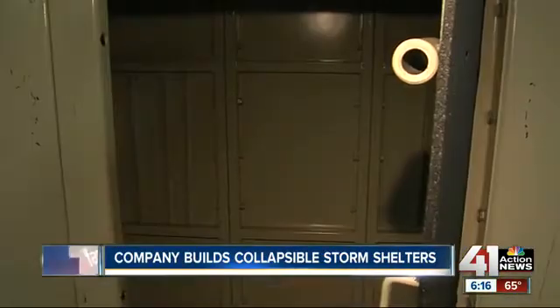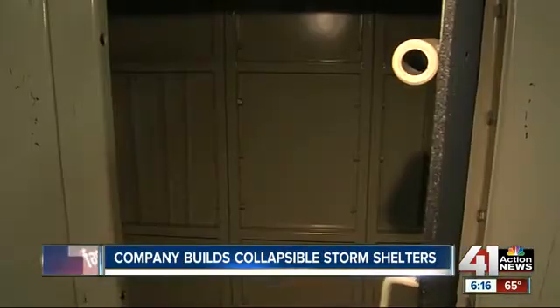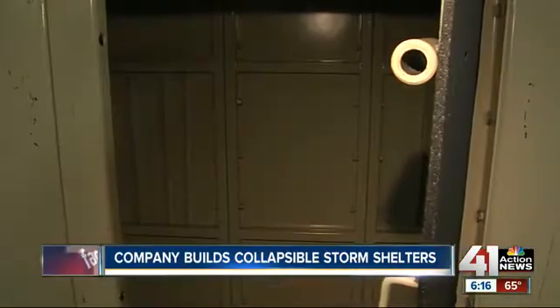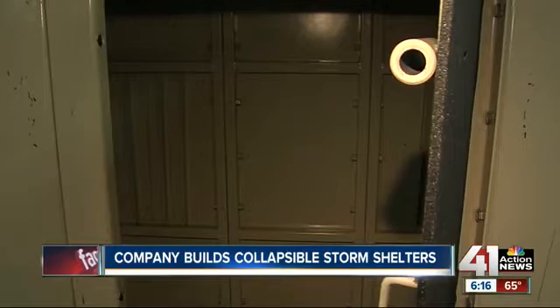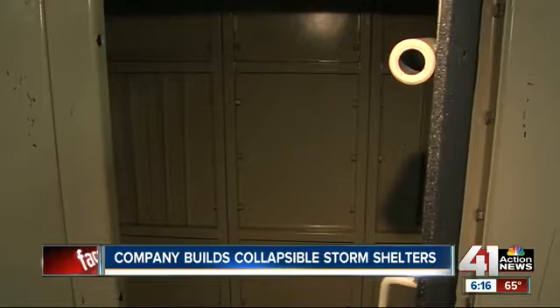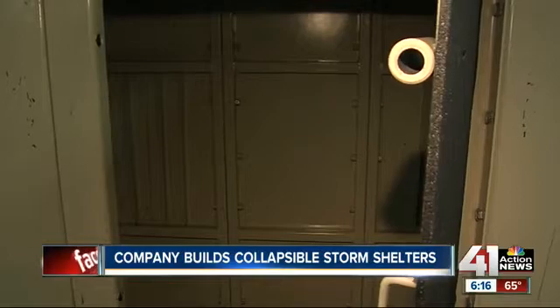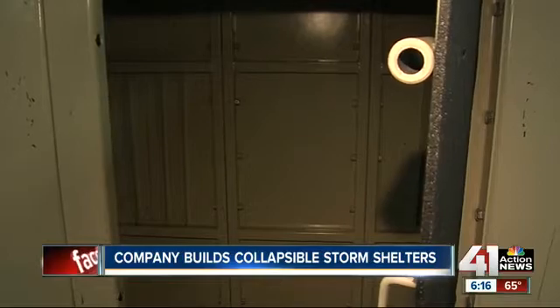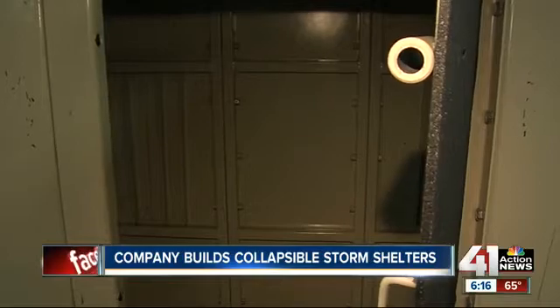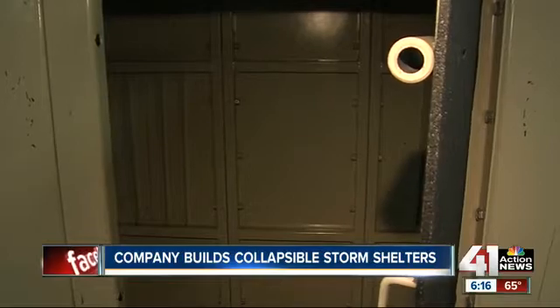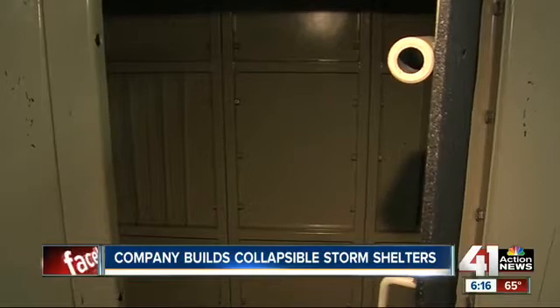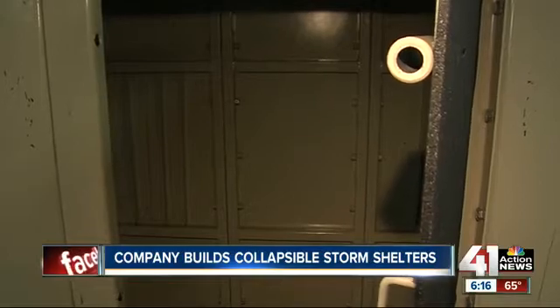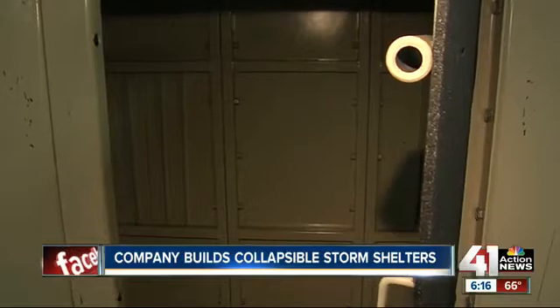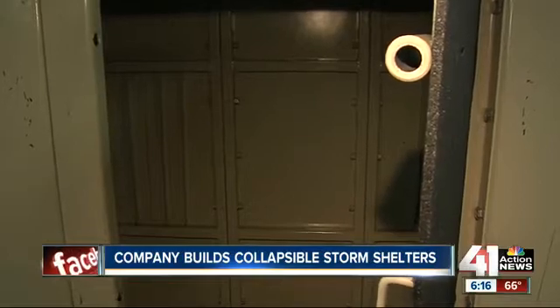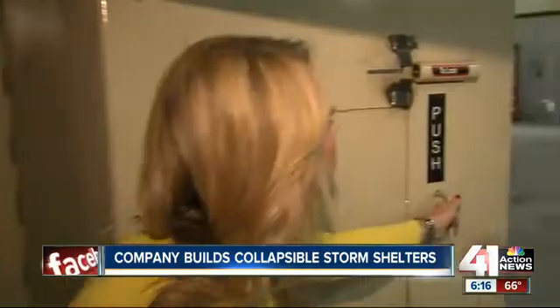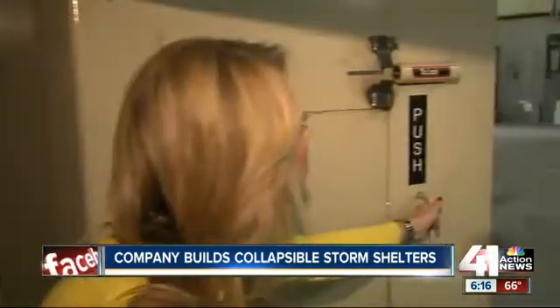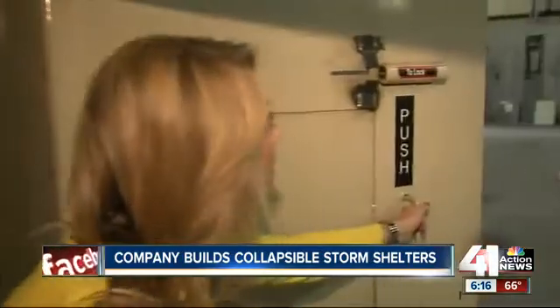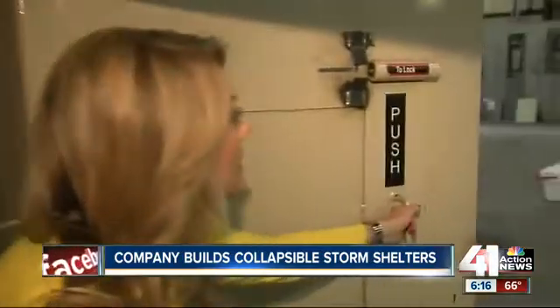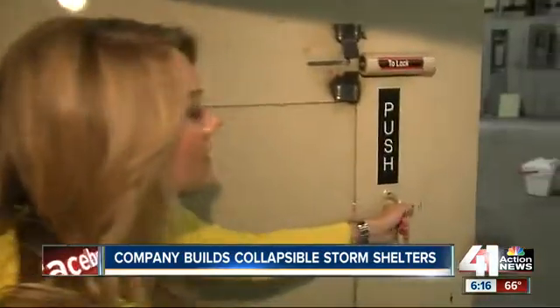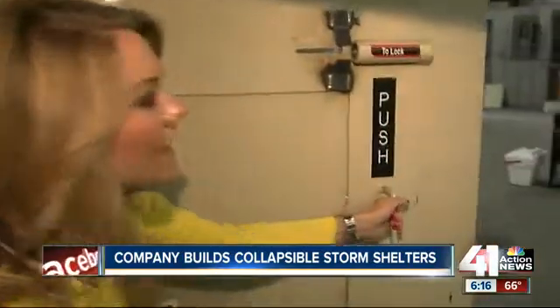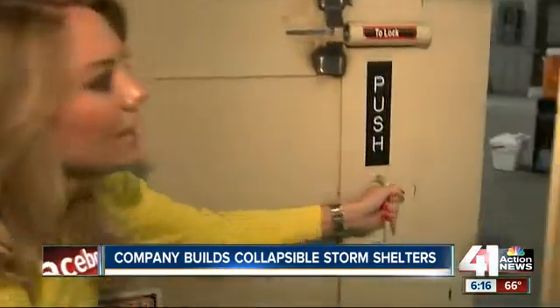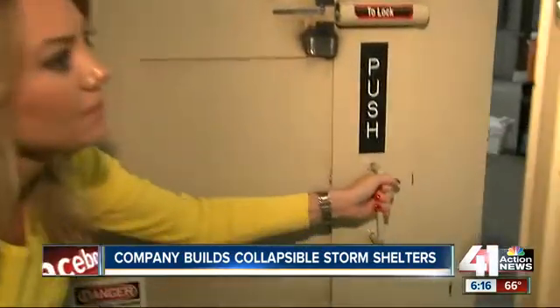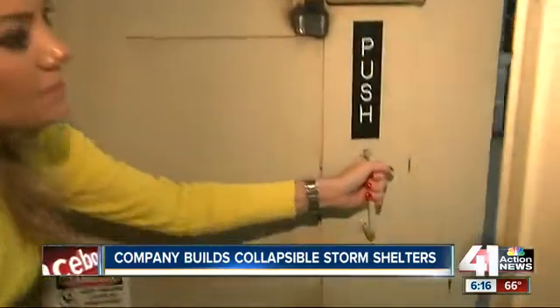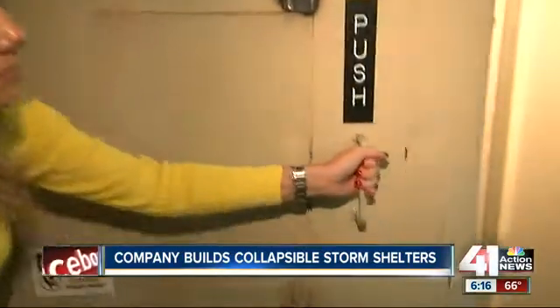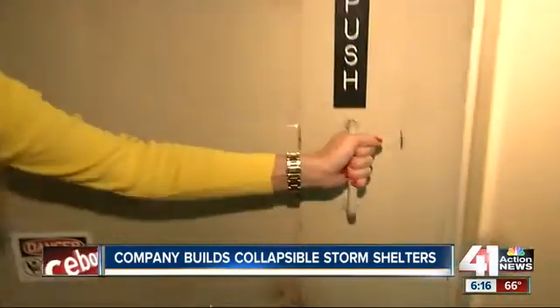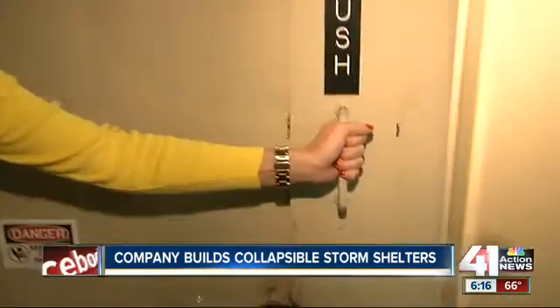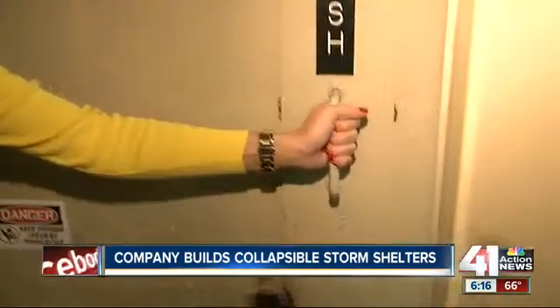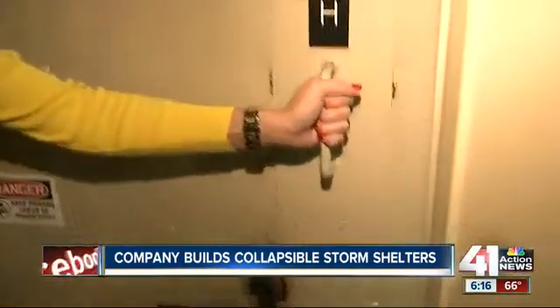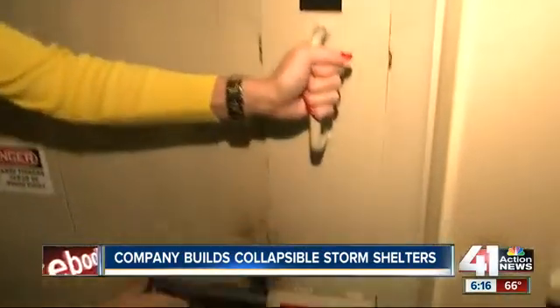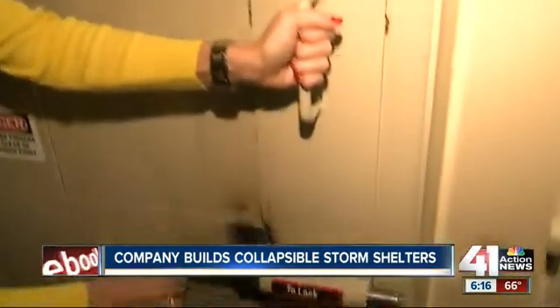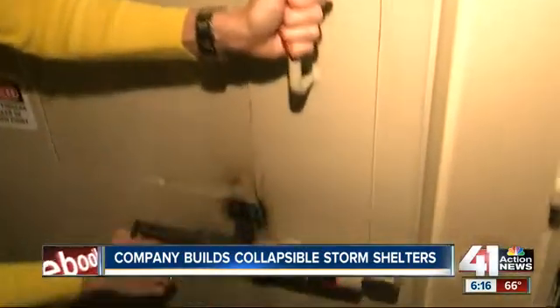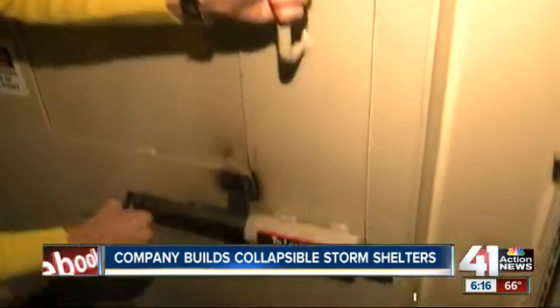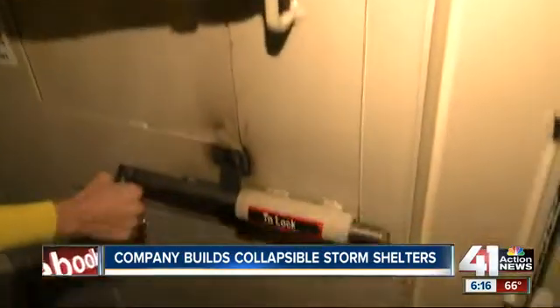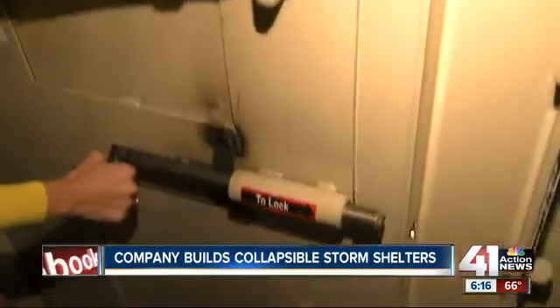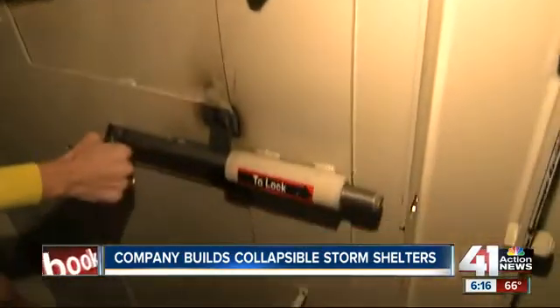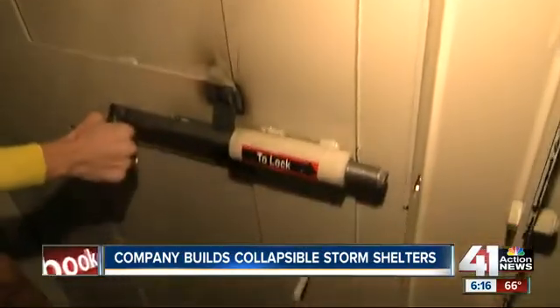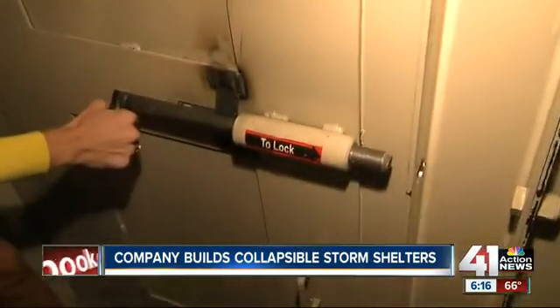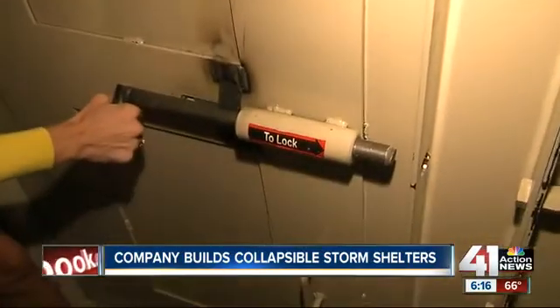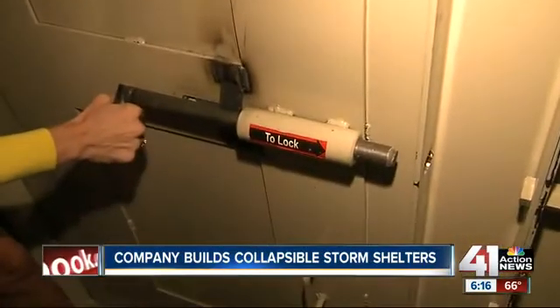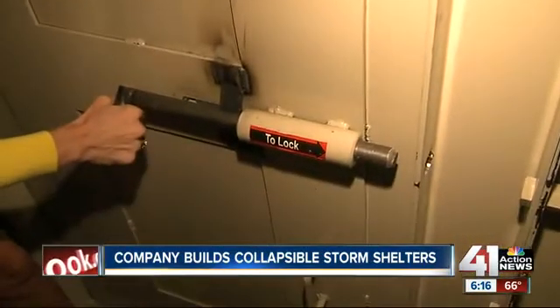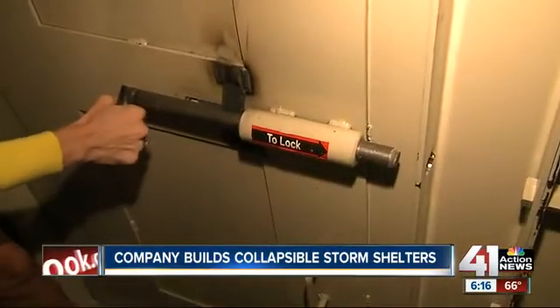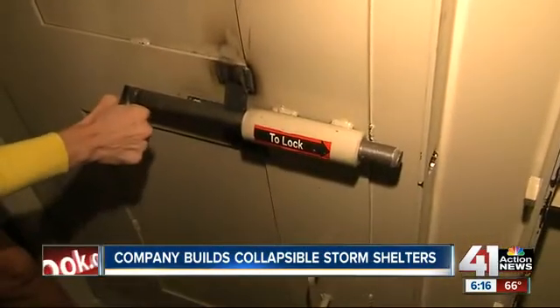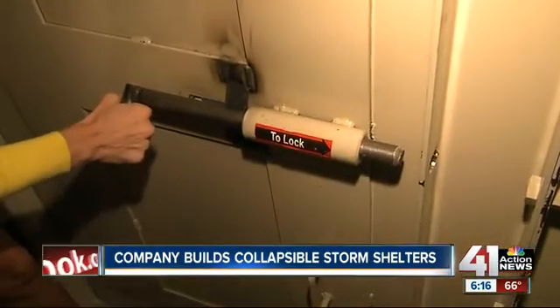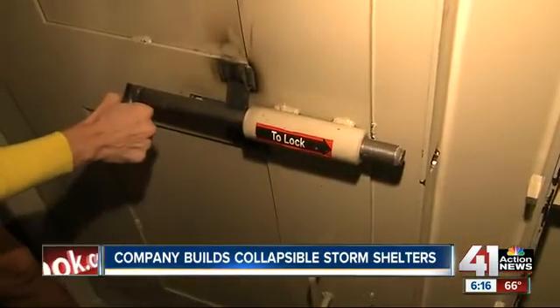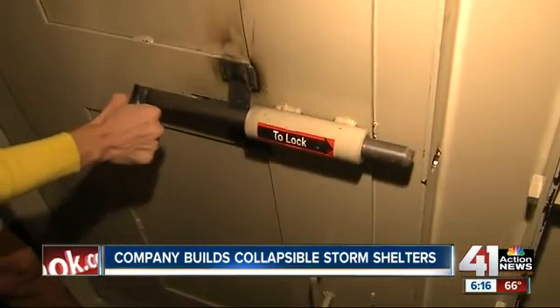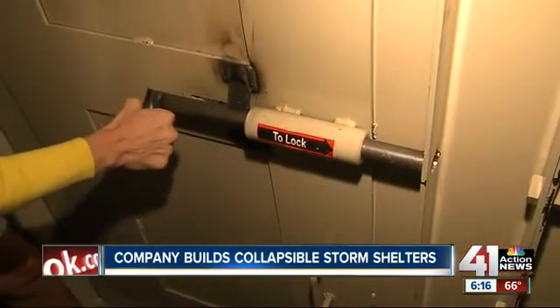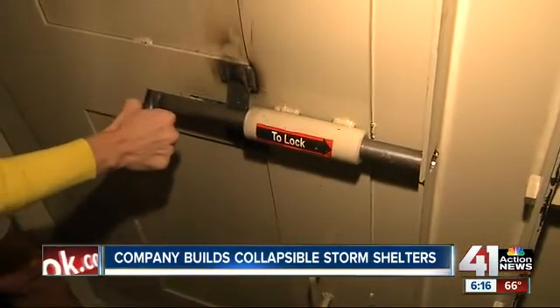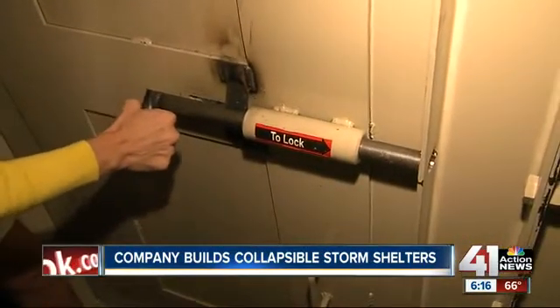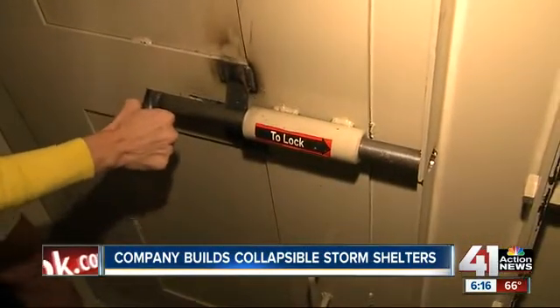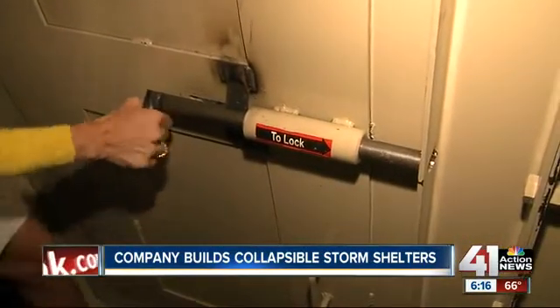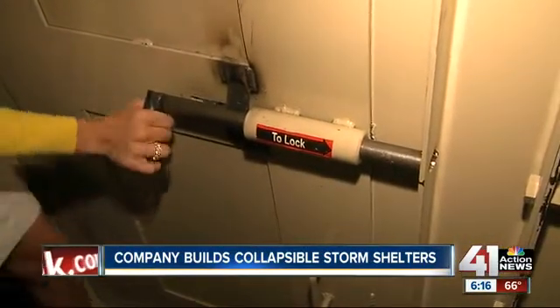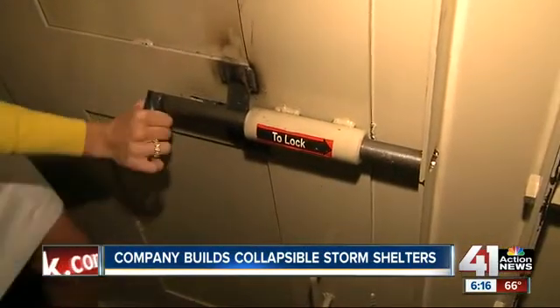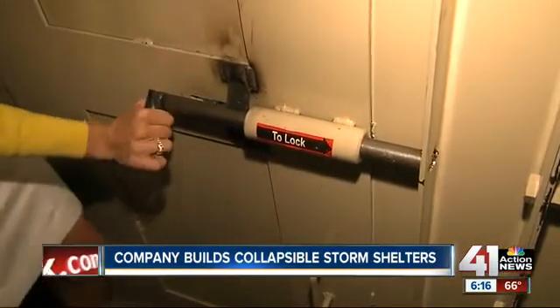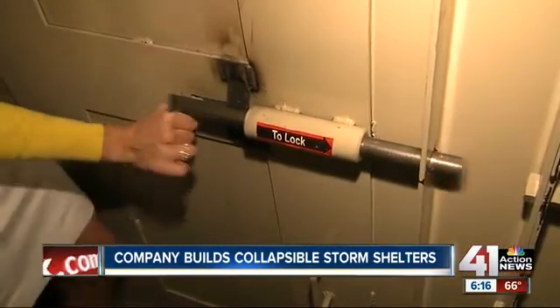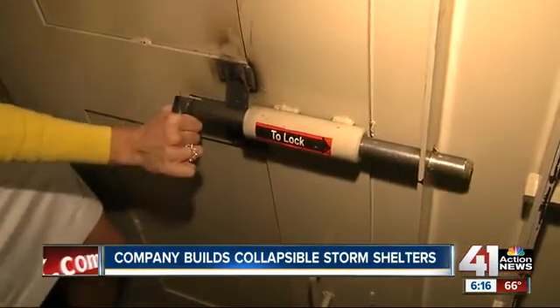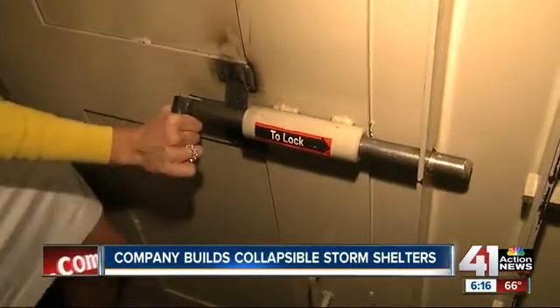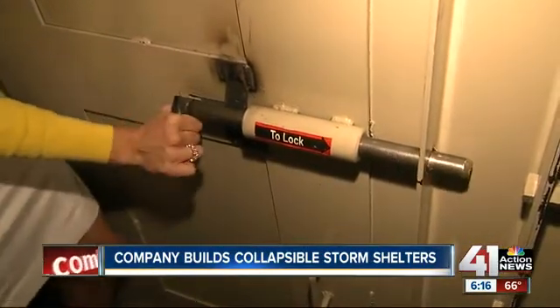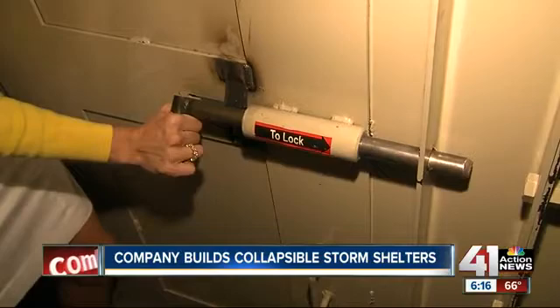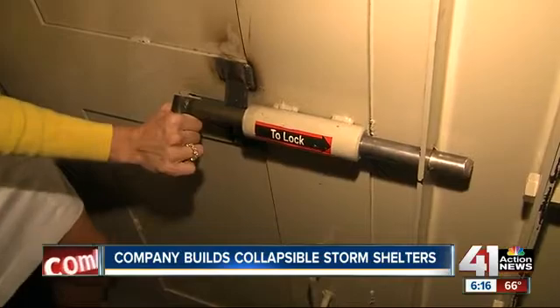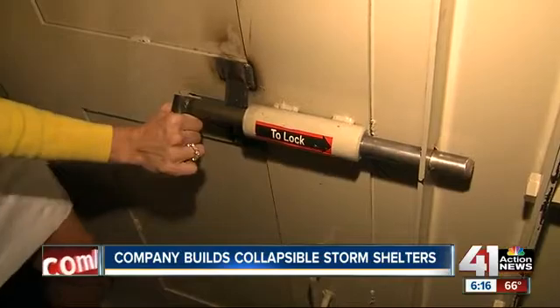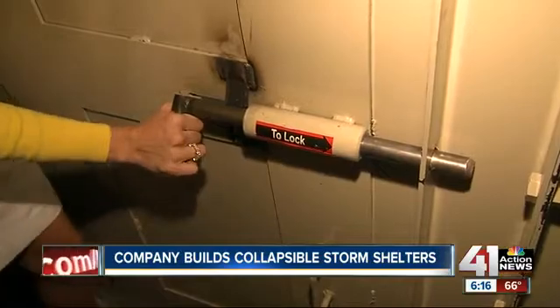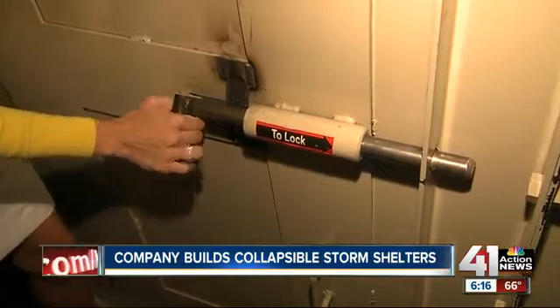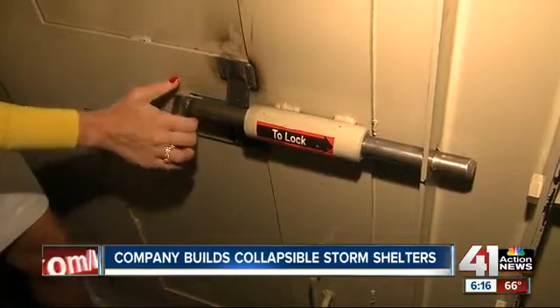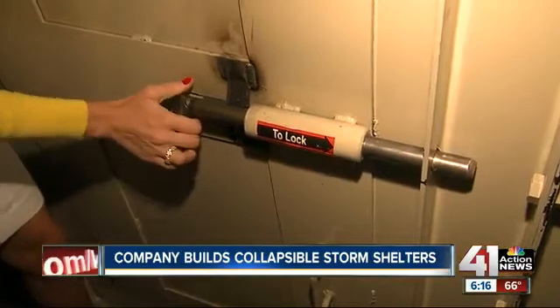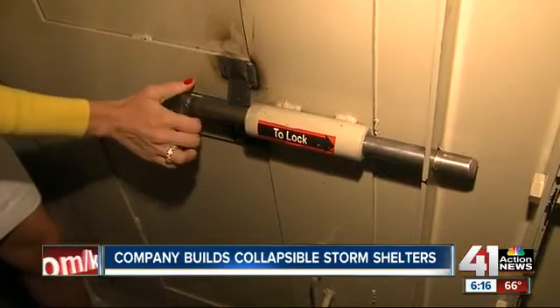And locking the door is simple, too. Just pull it and then slip that over.